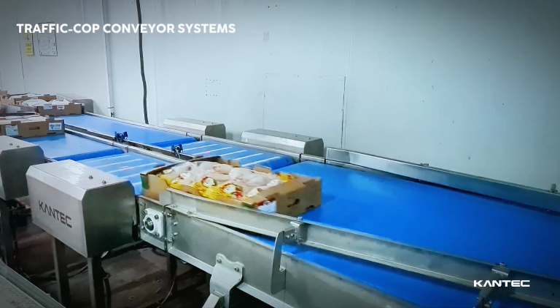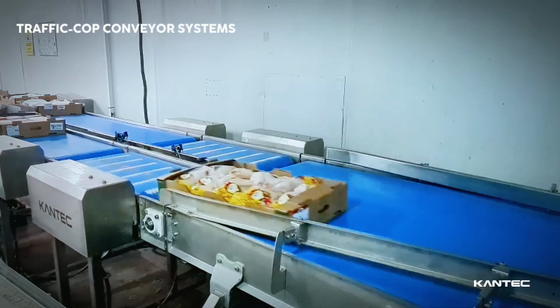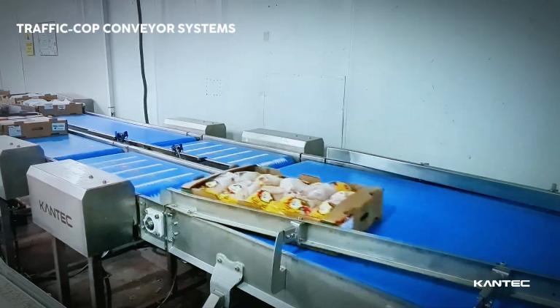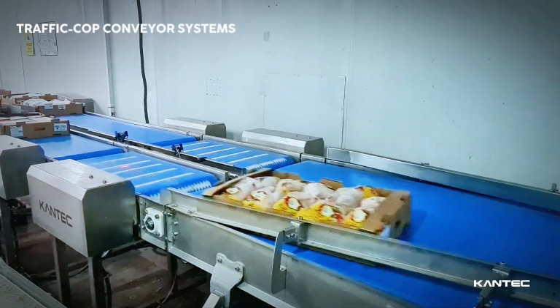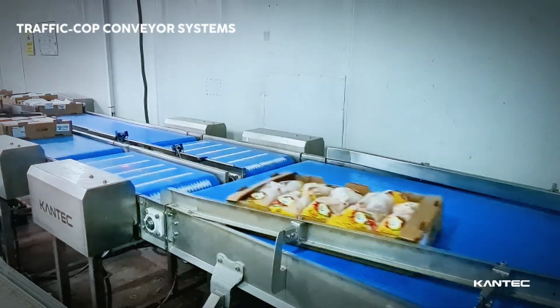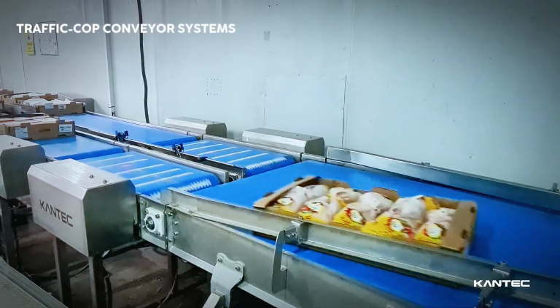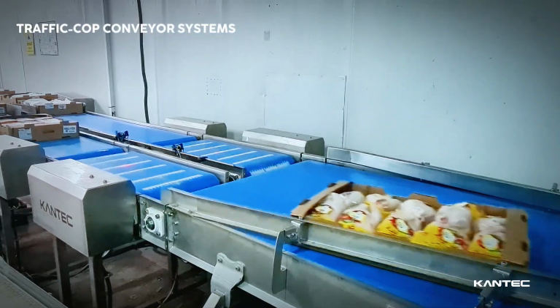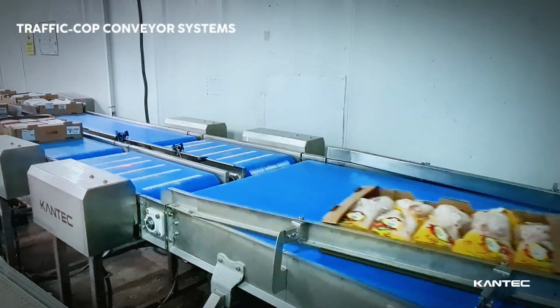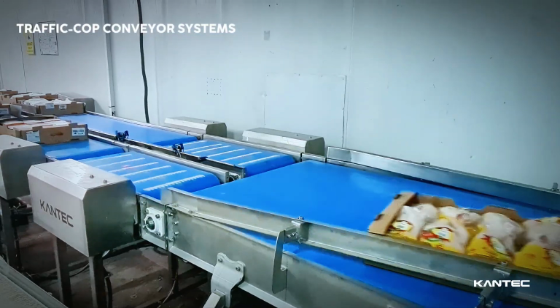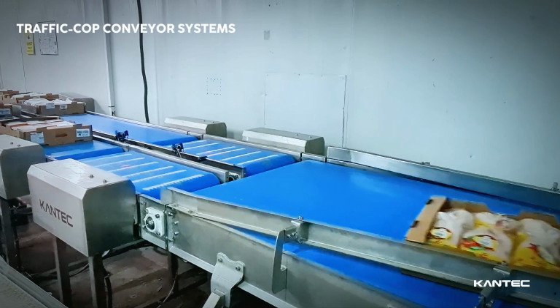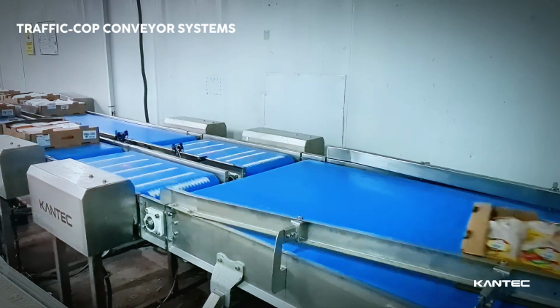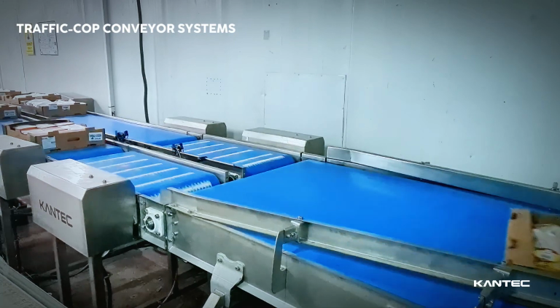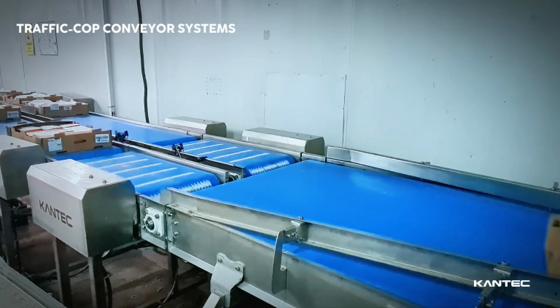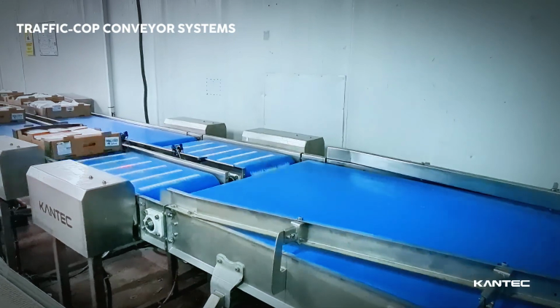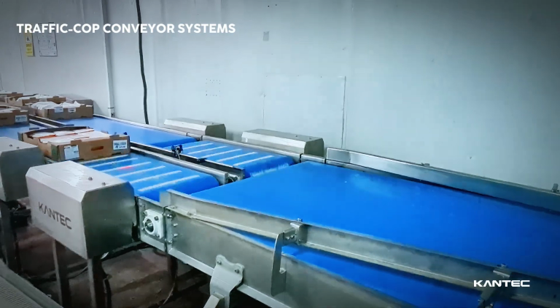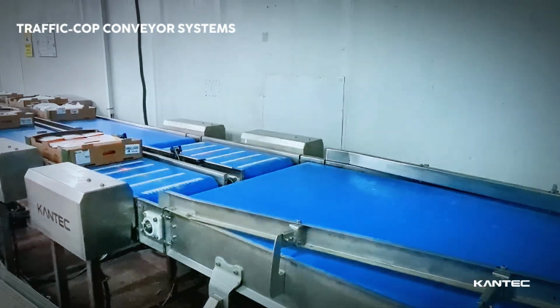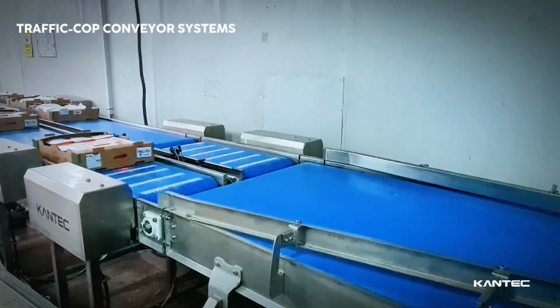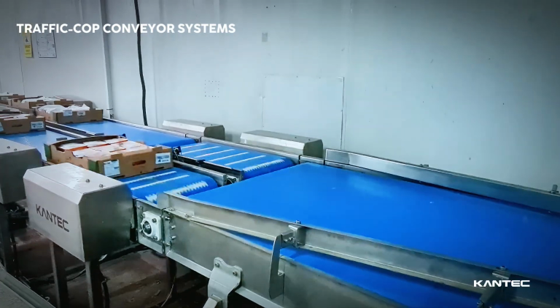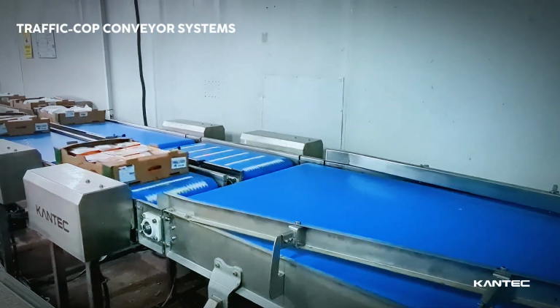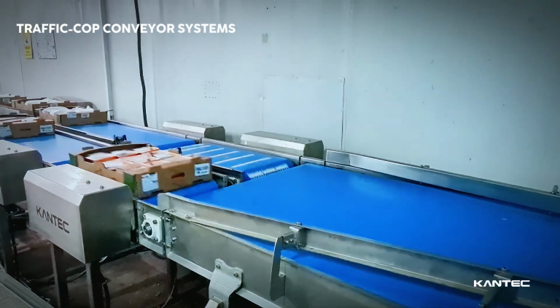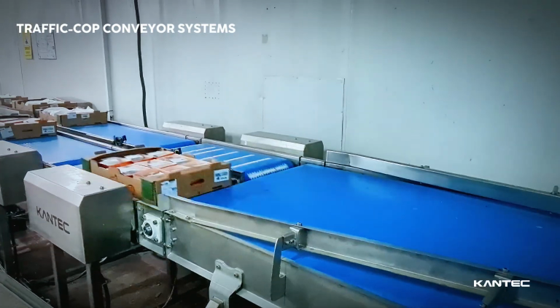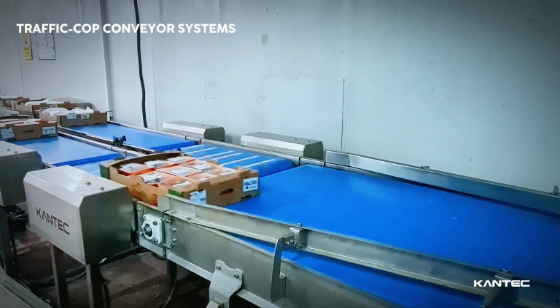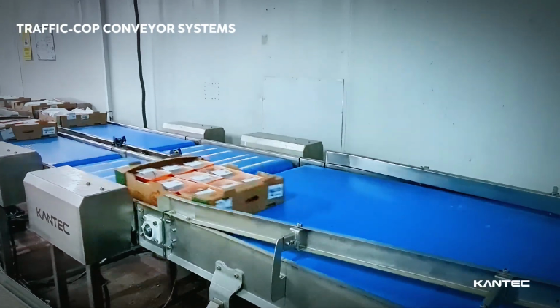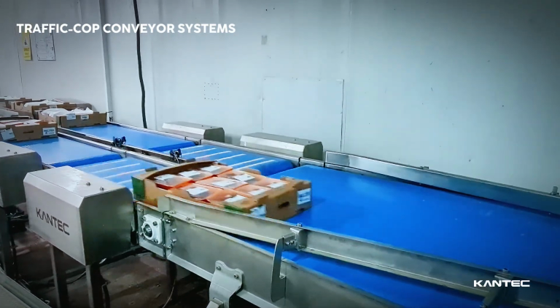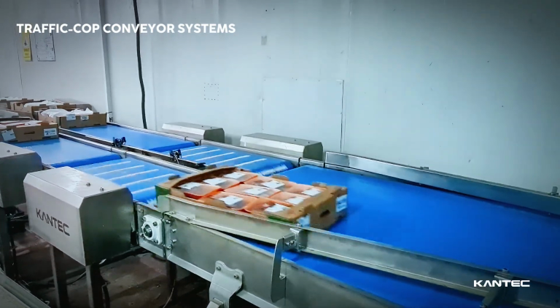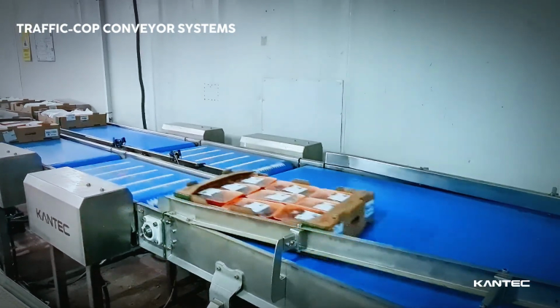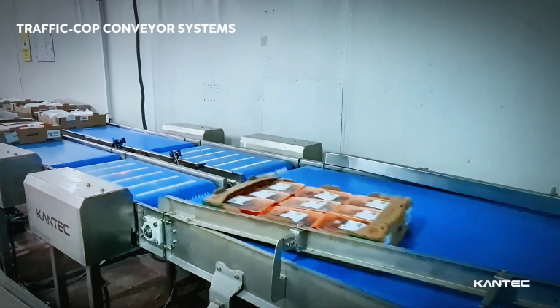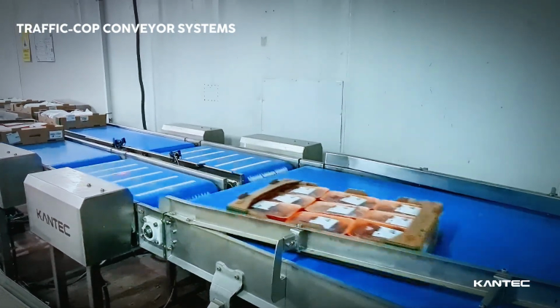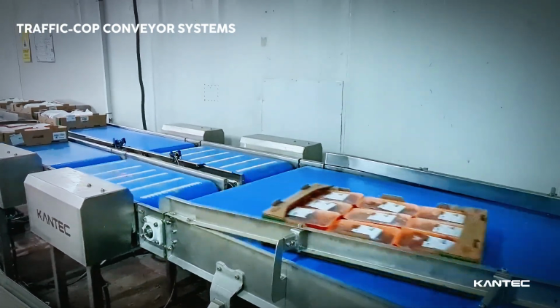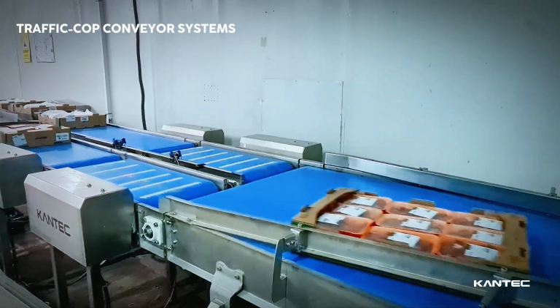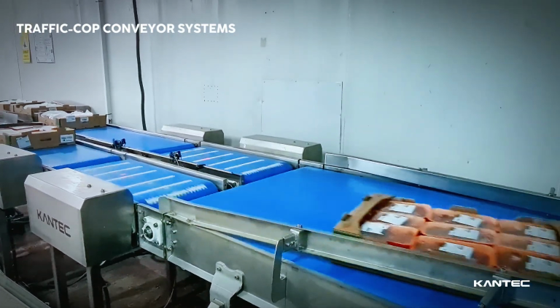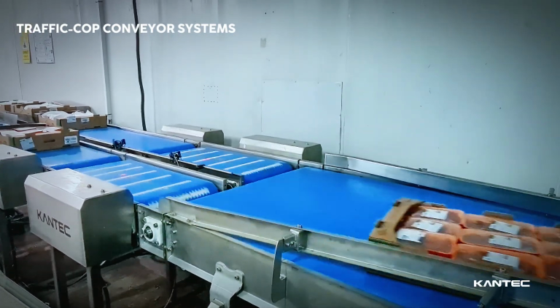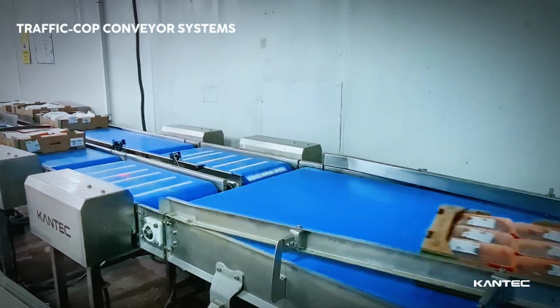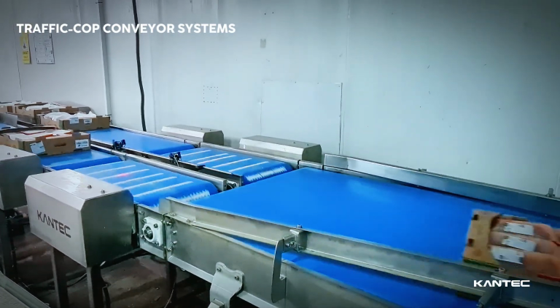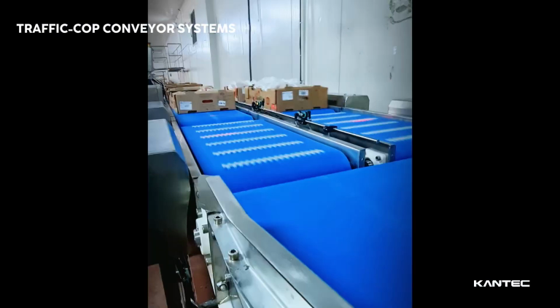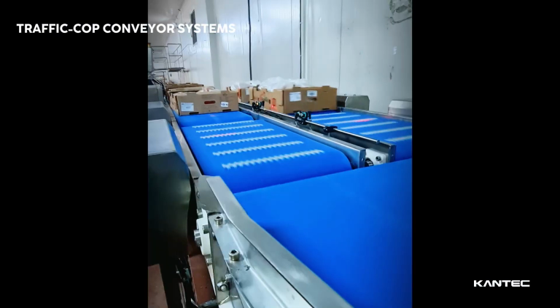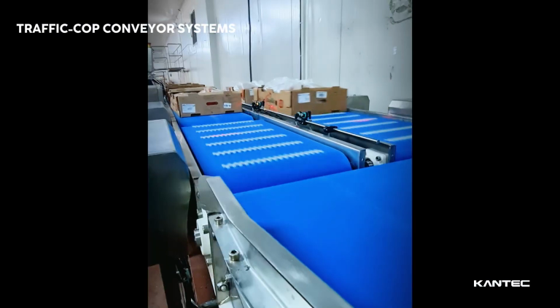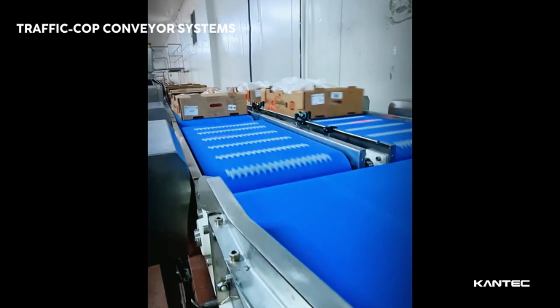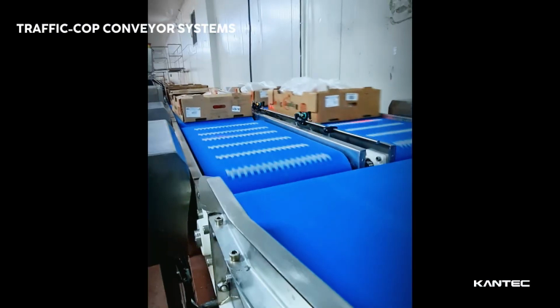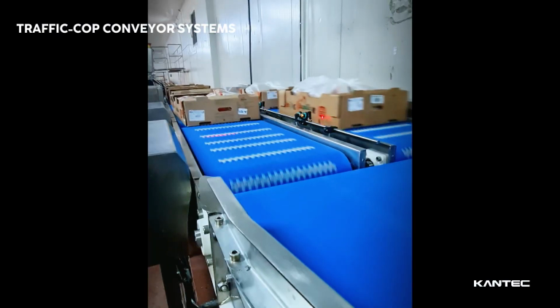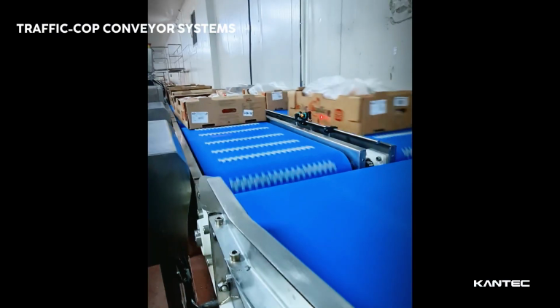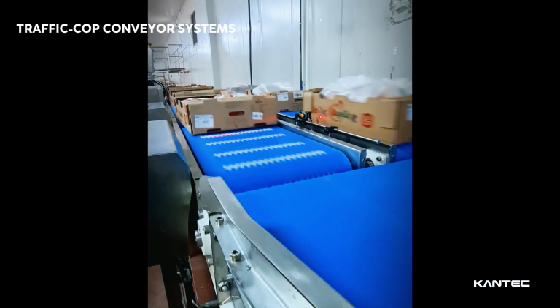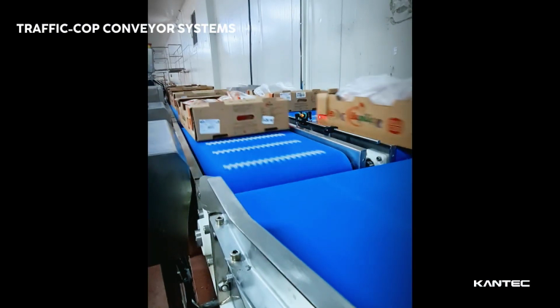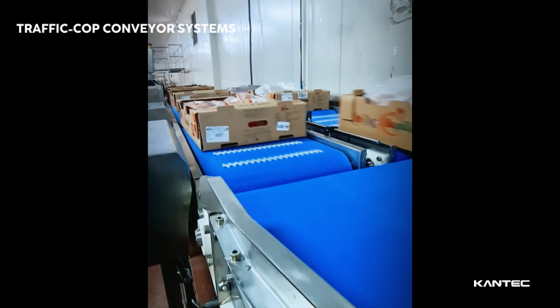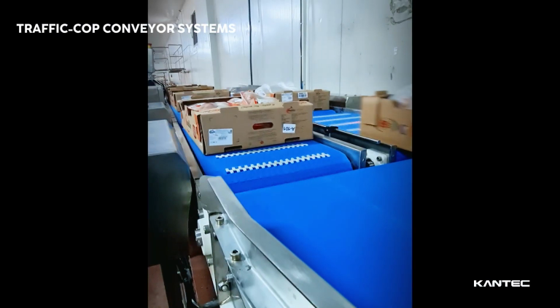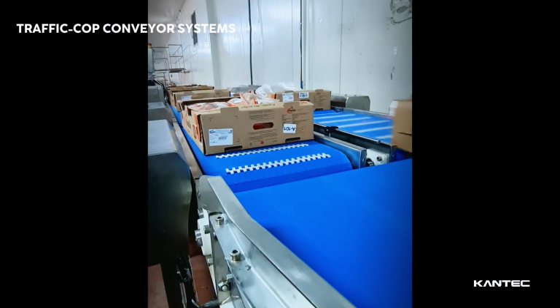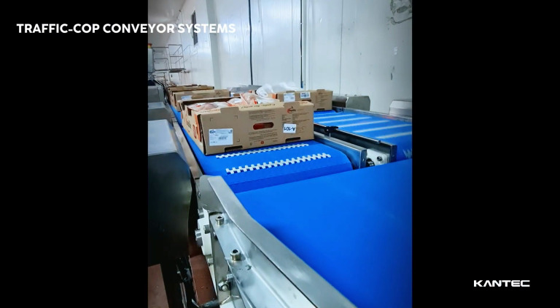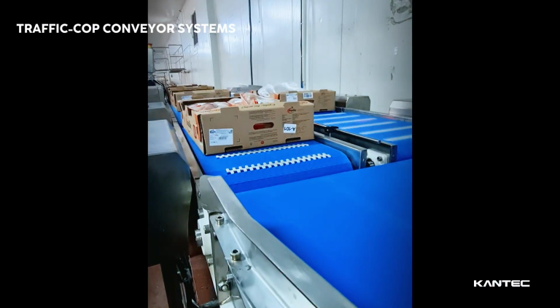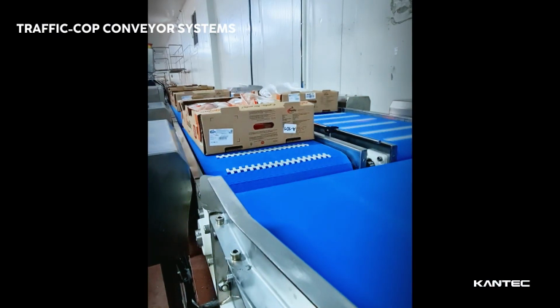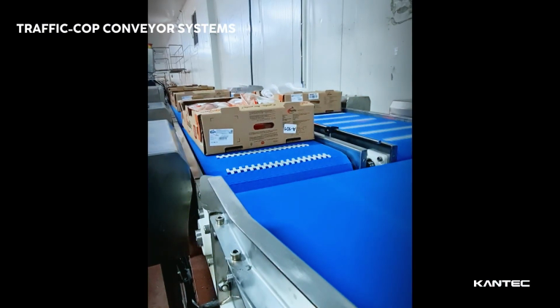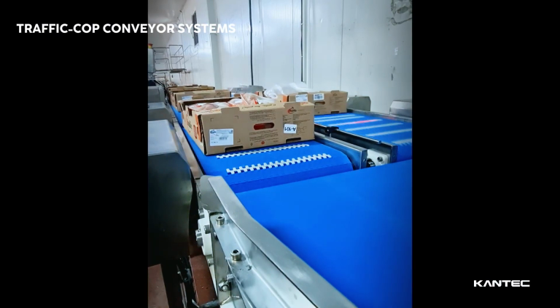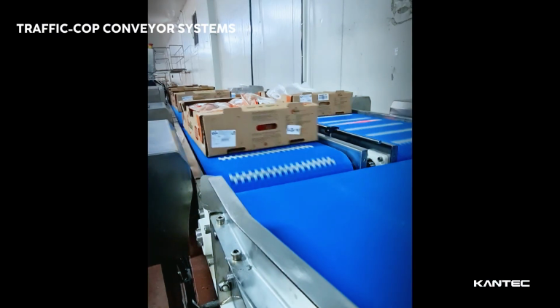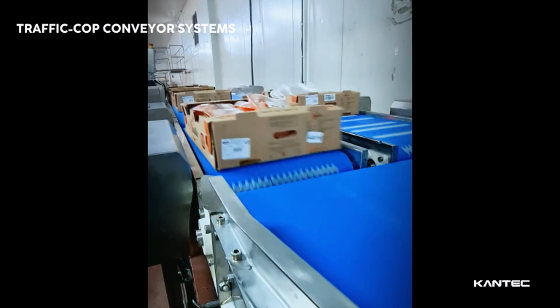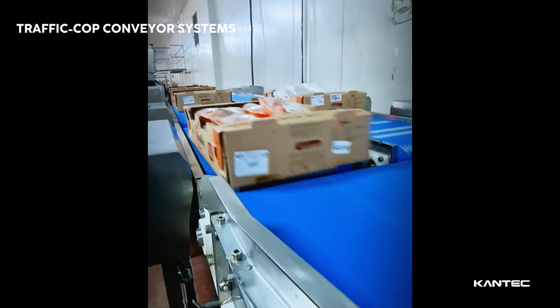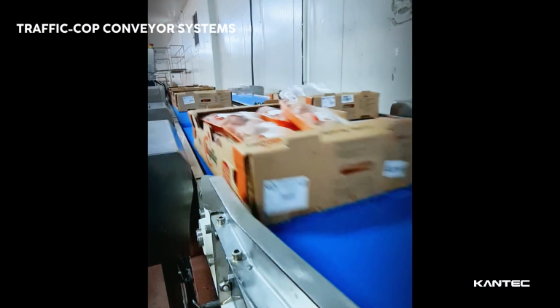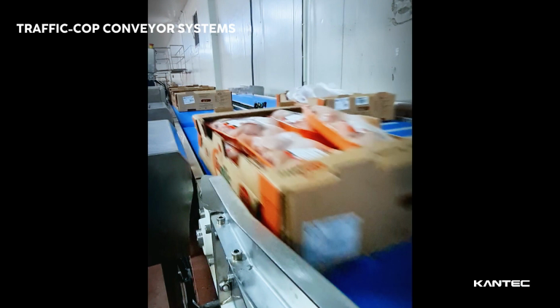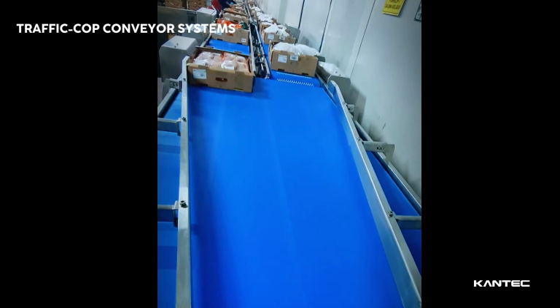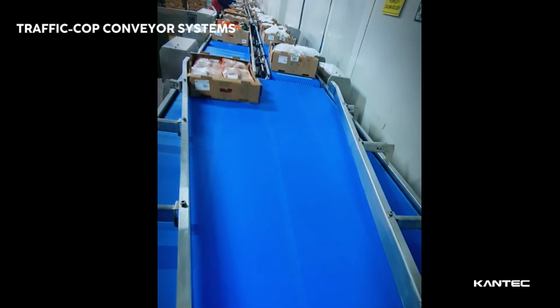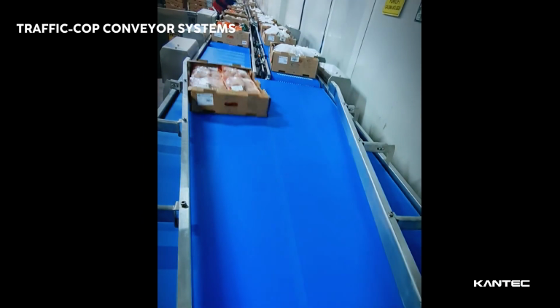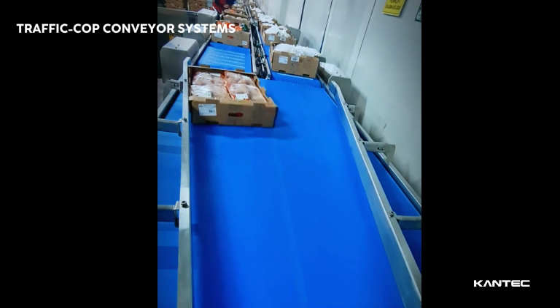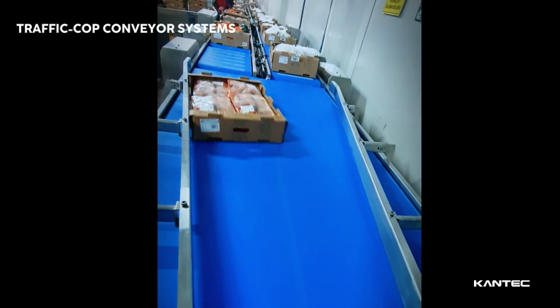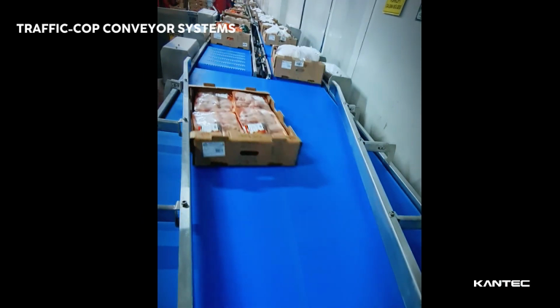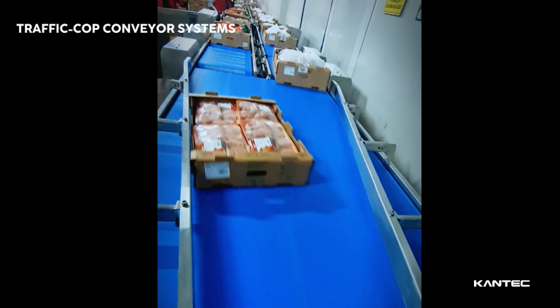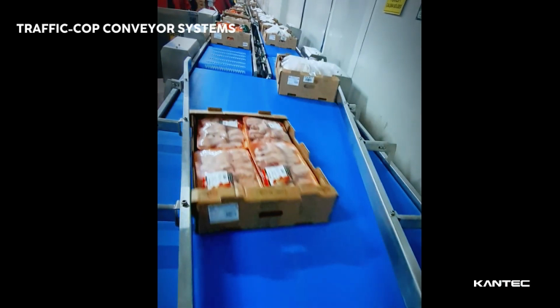Leveraging the smart sensors and integrated control units of the traffic cop conveyor systems, you can enhance and efficiently oversee your product flow.